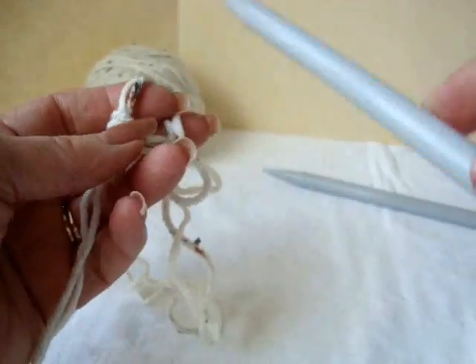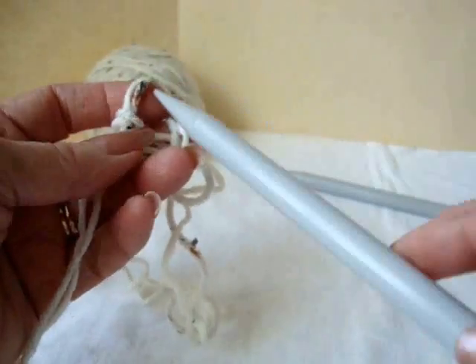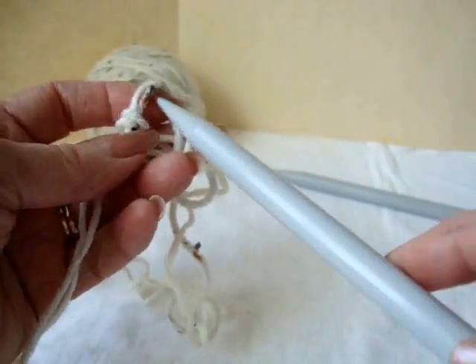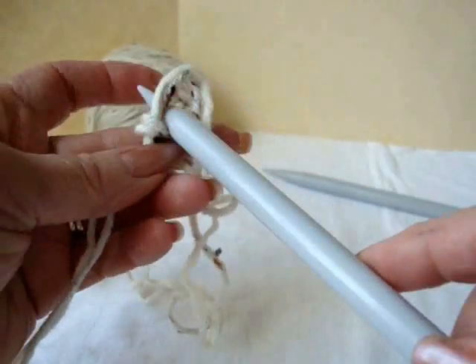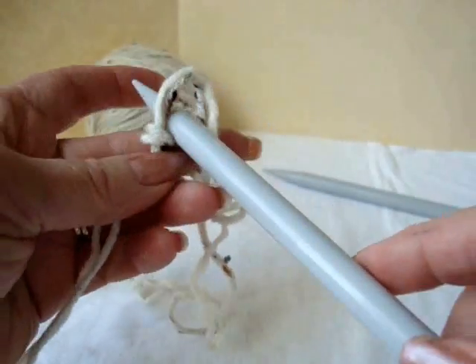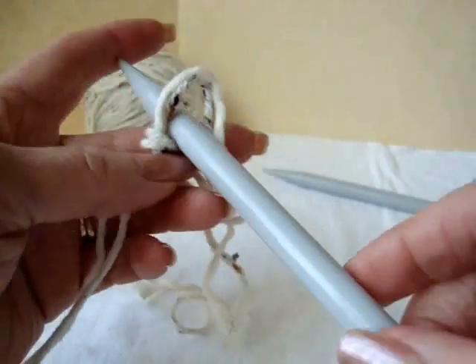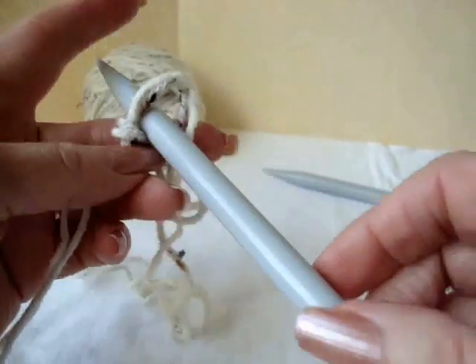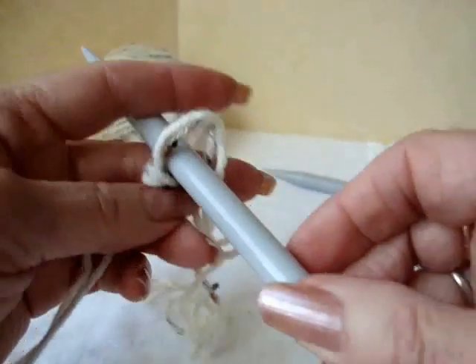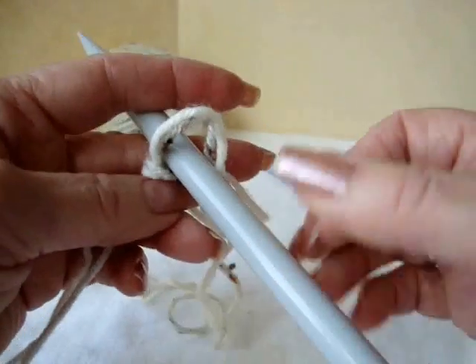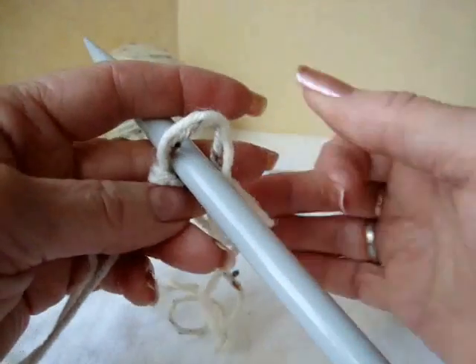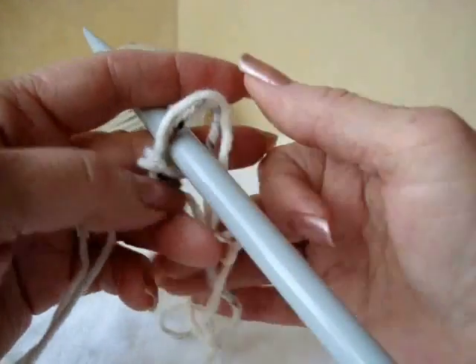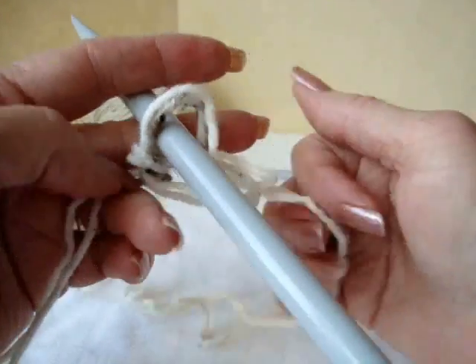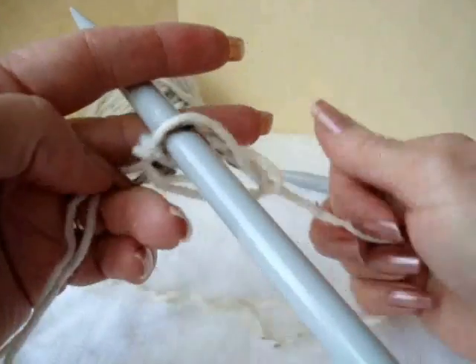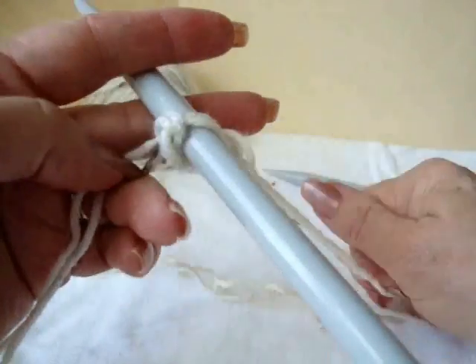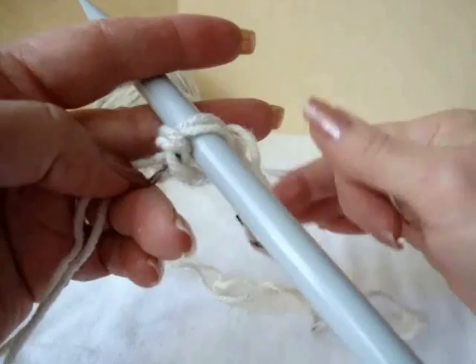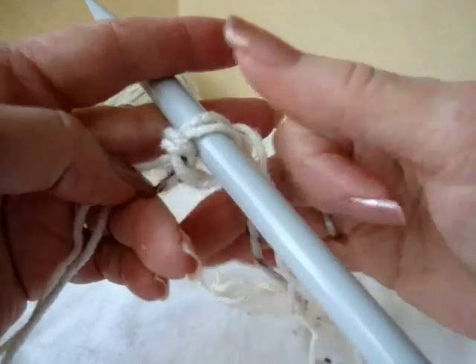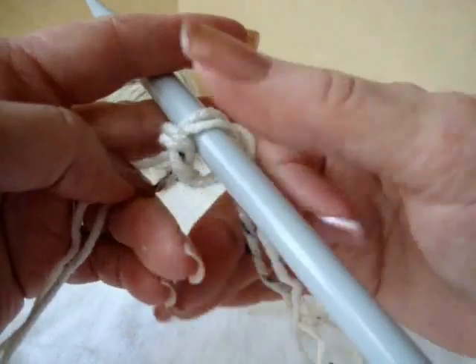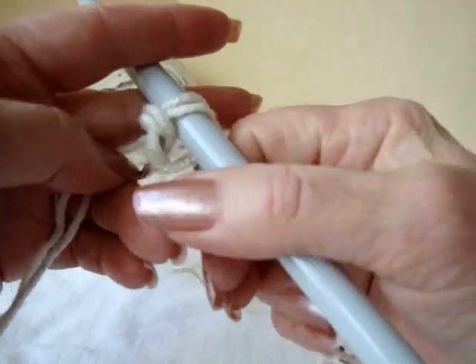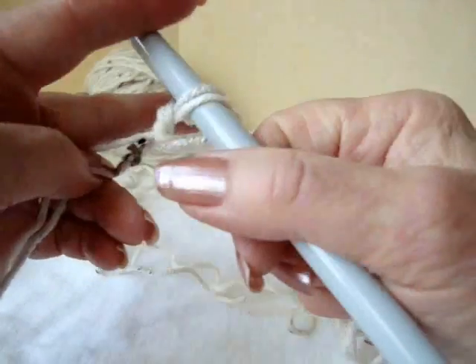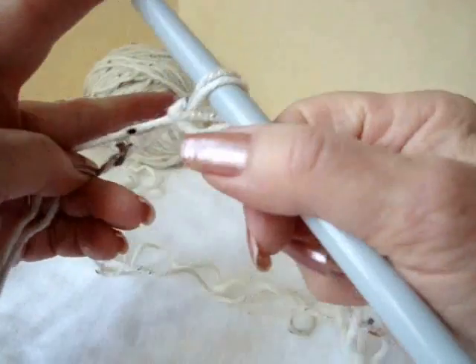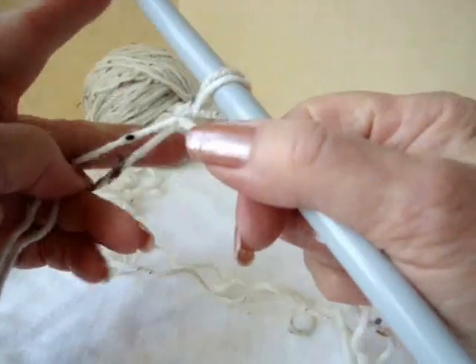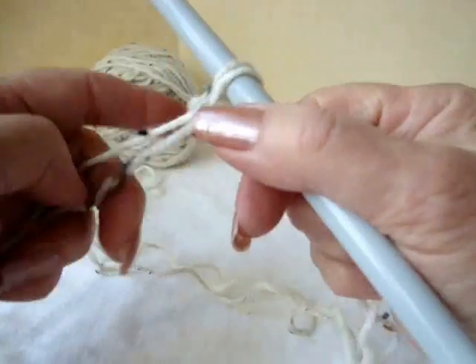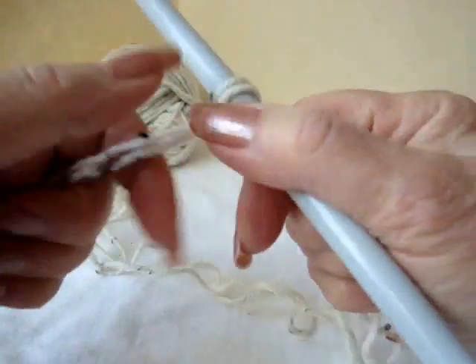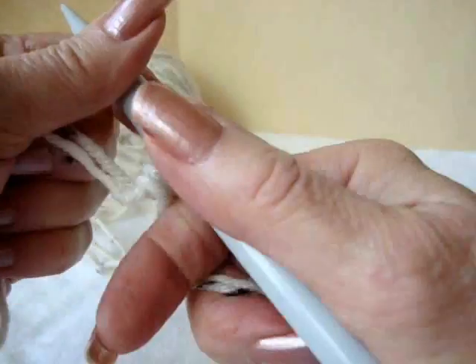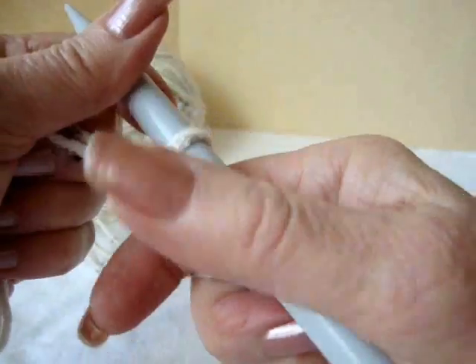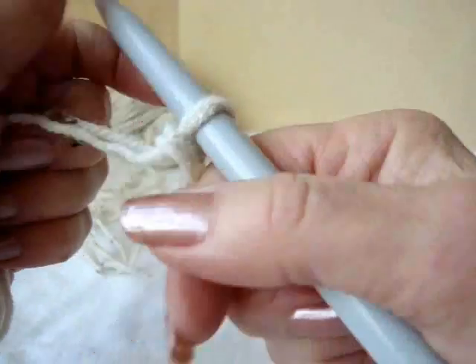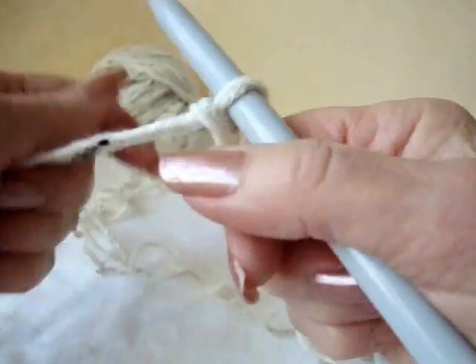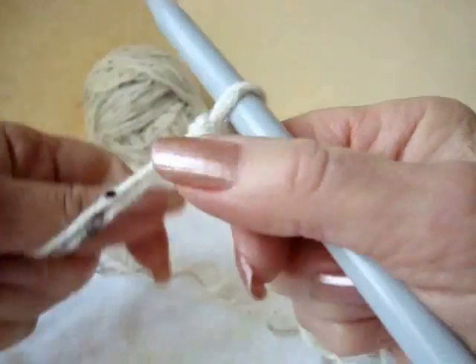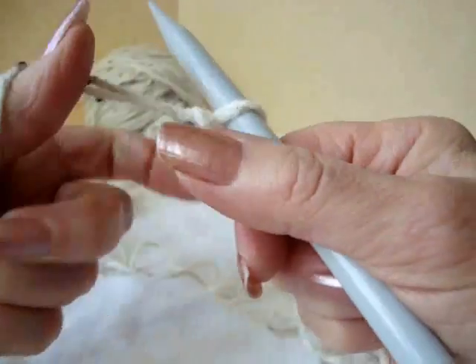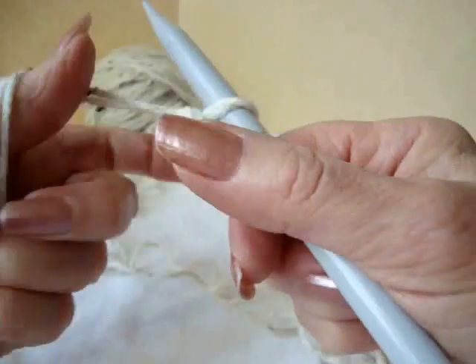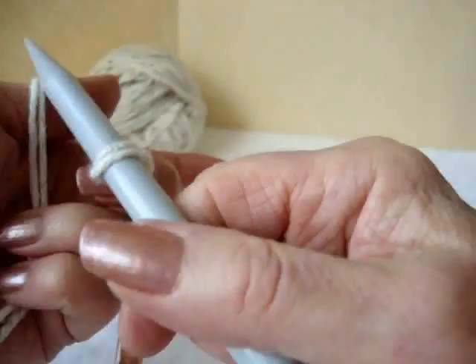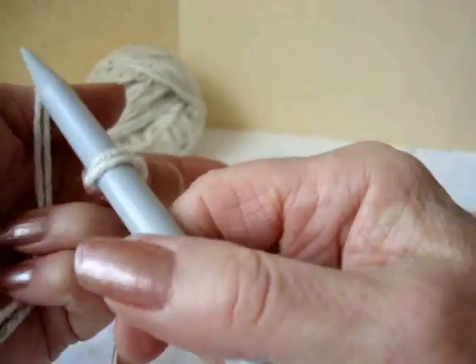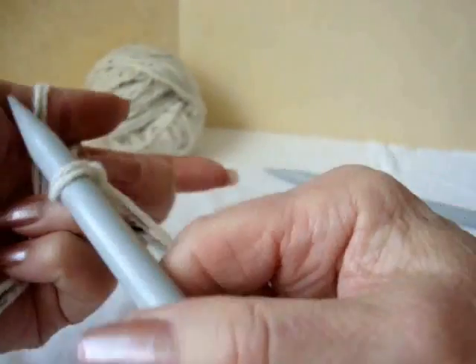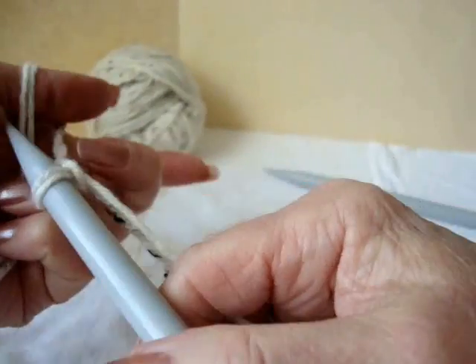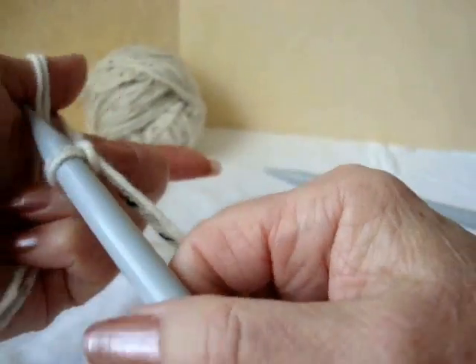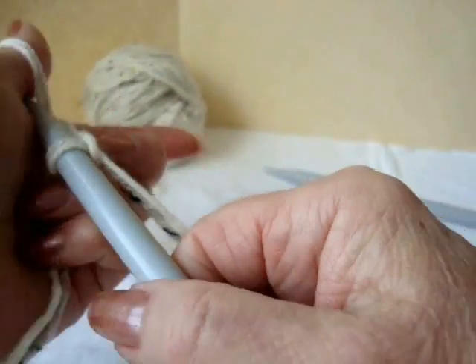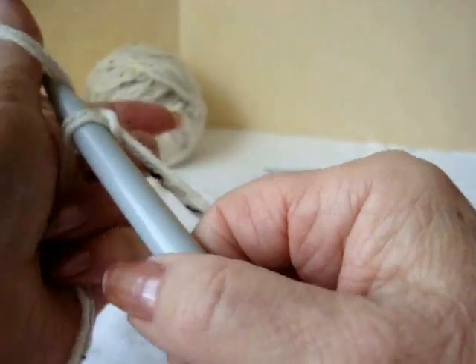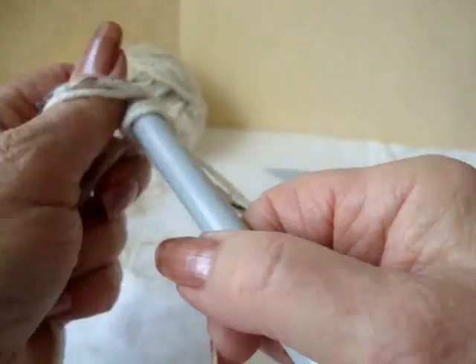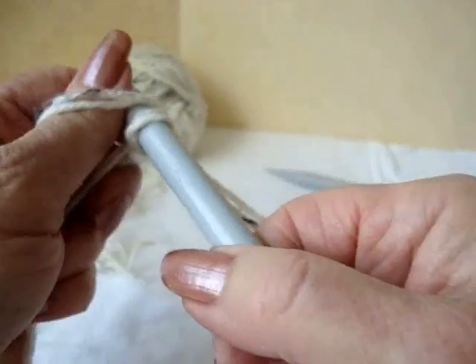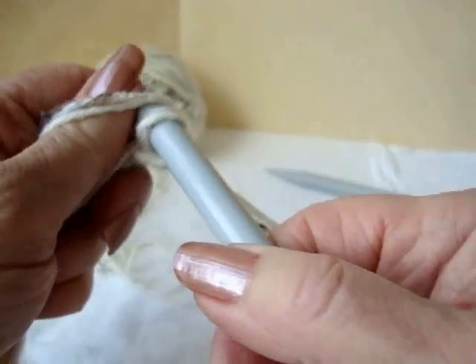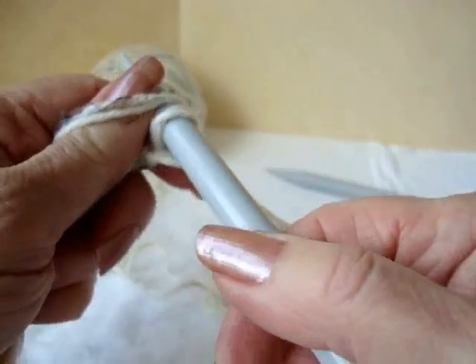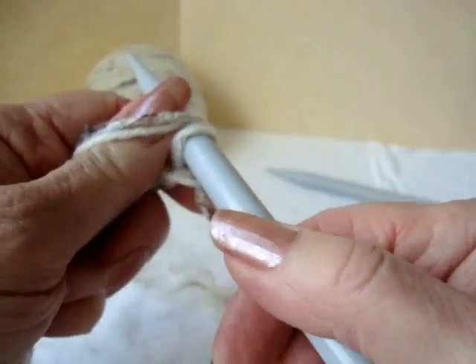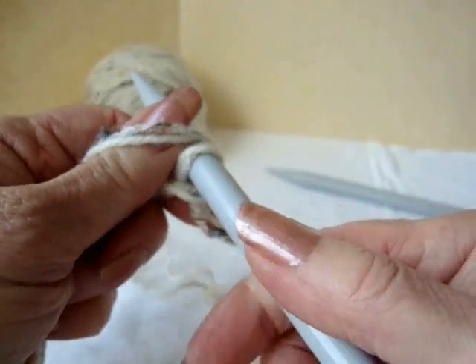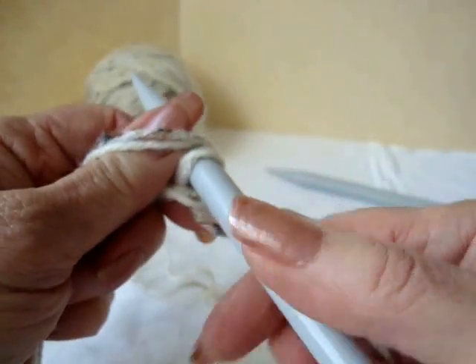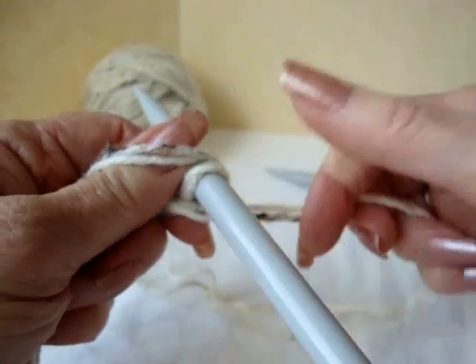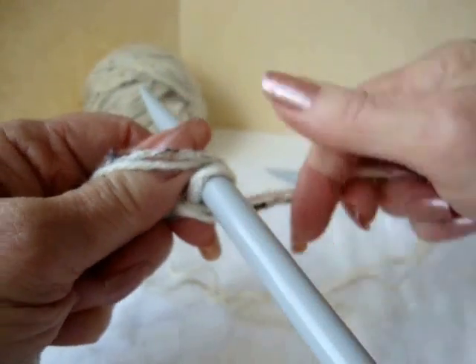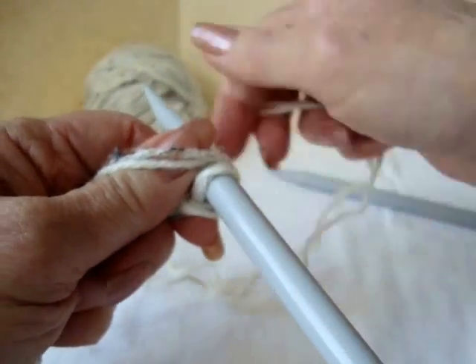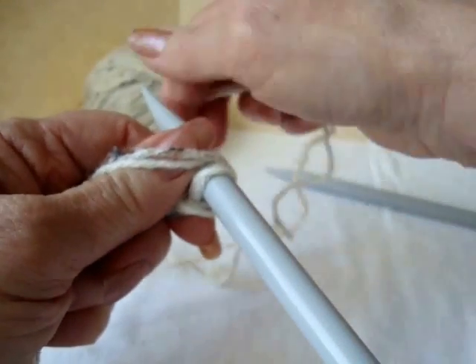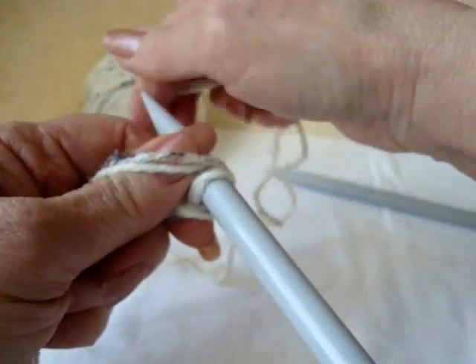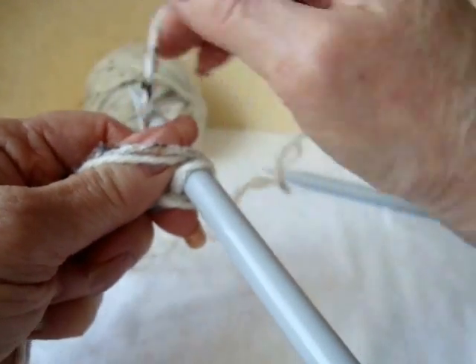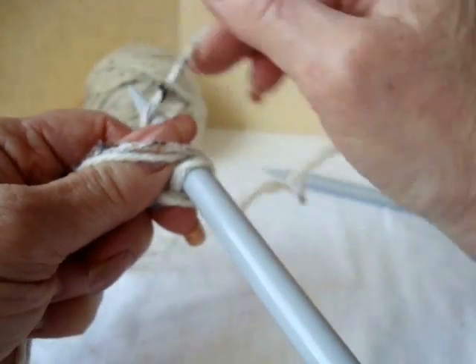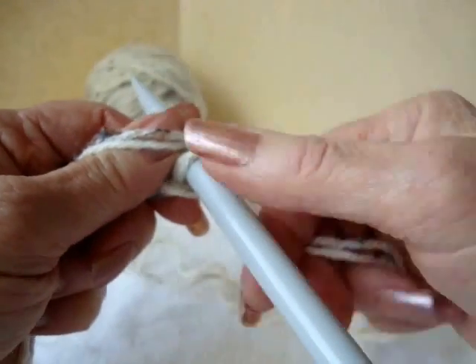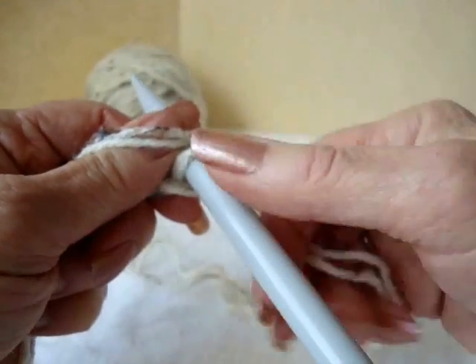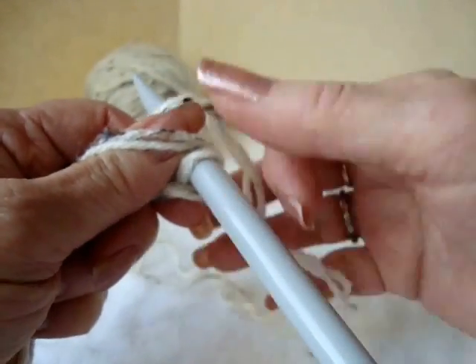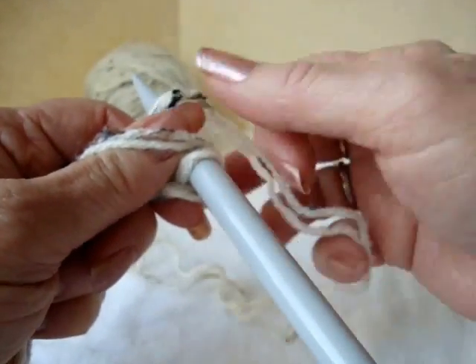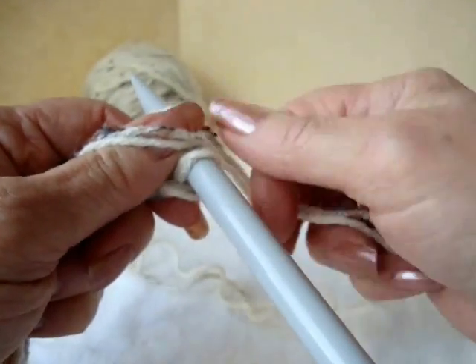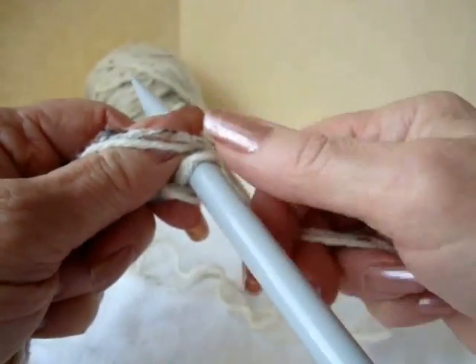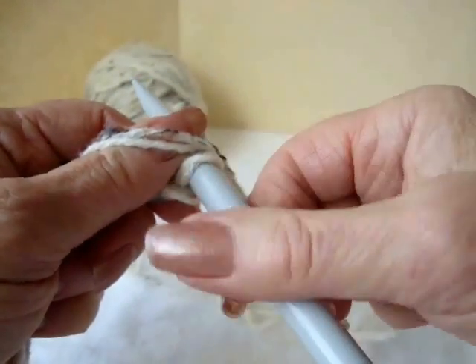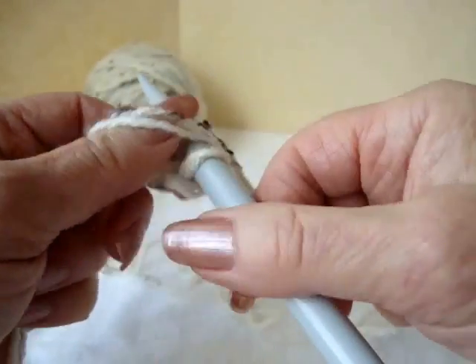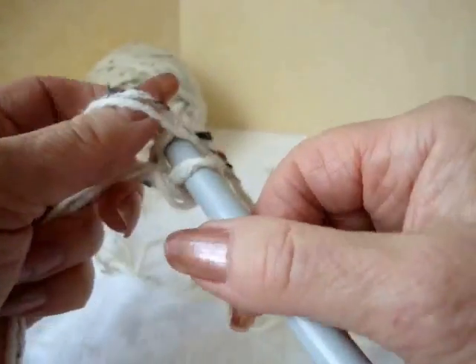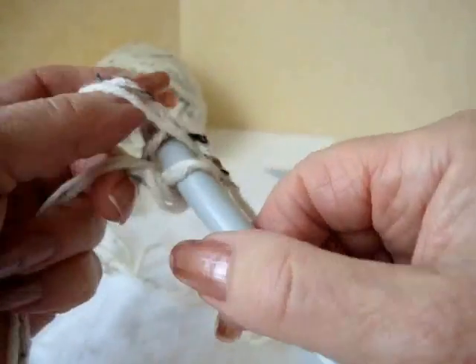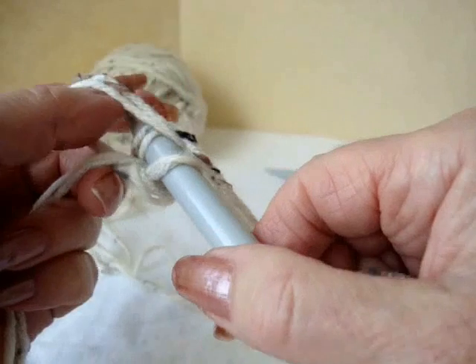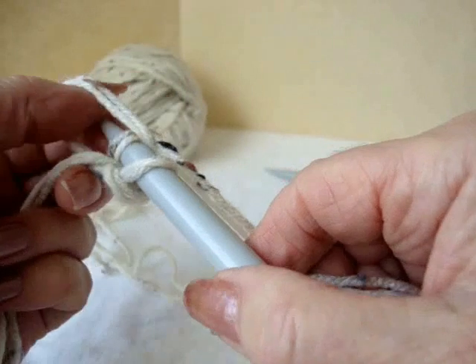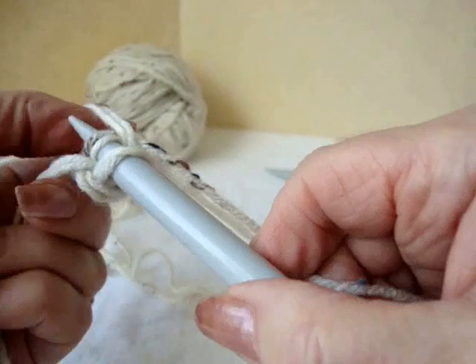If you don't know the thumb method of casting on, please see the video in the link.